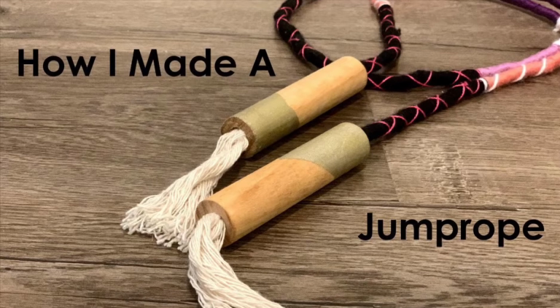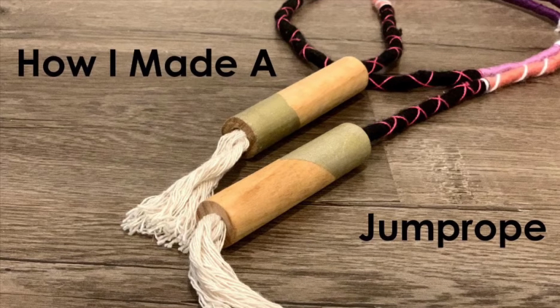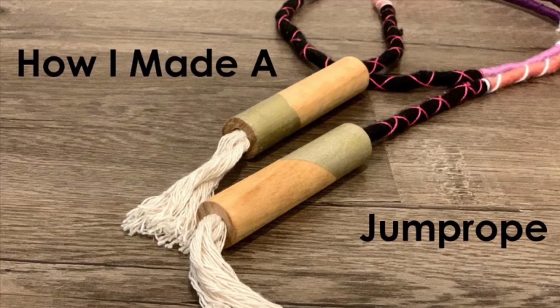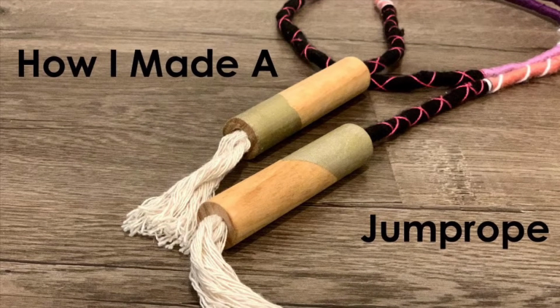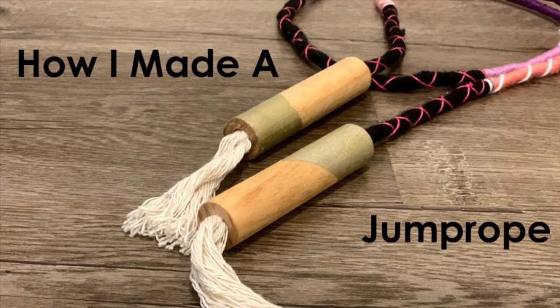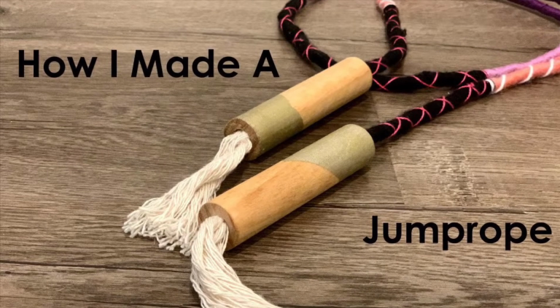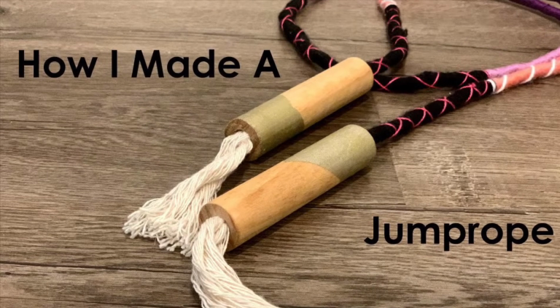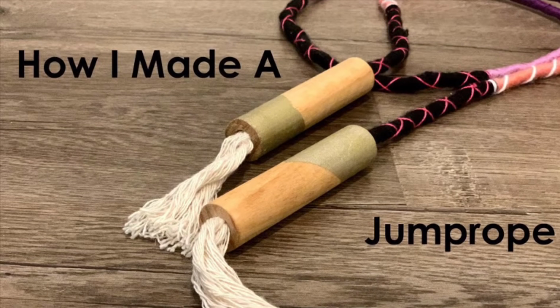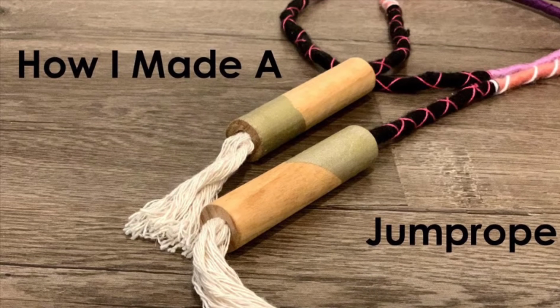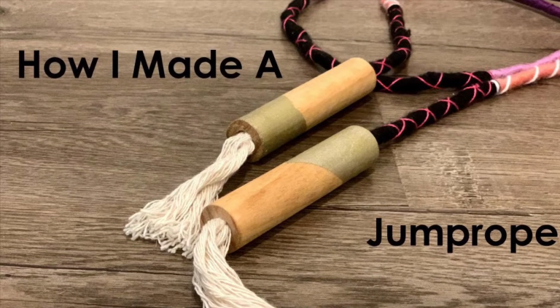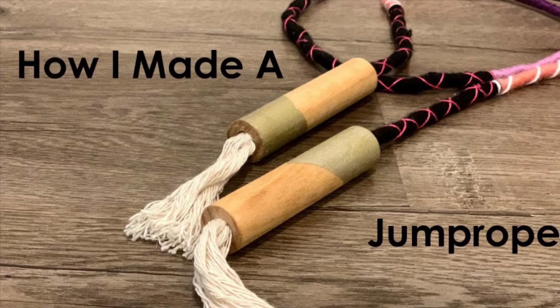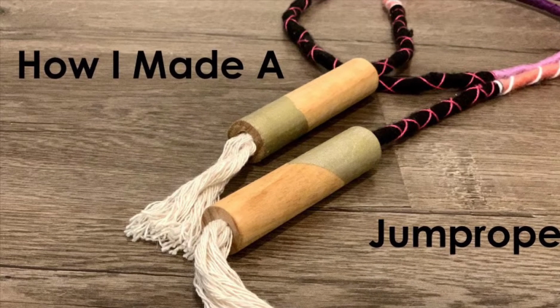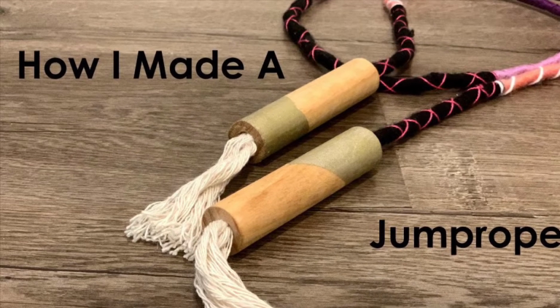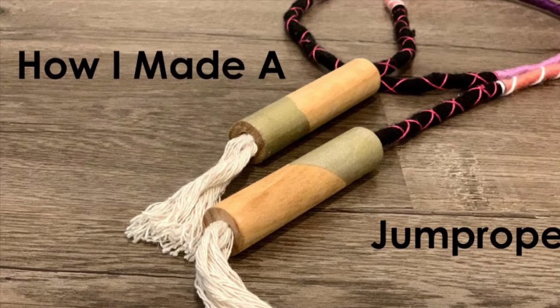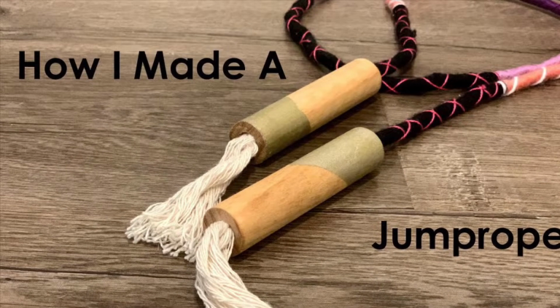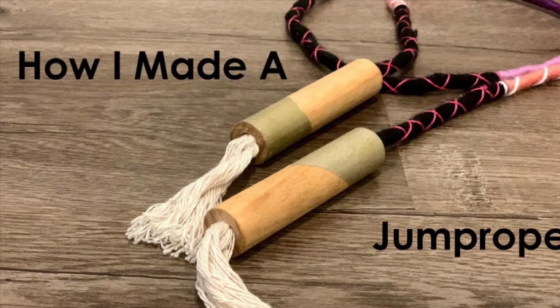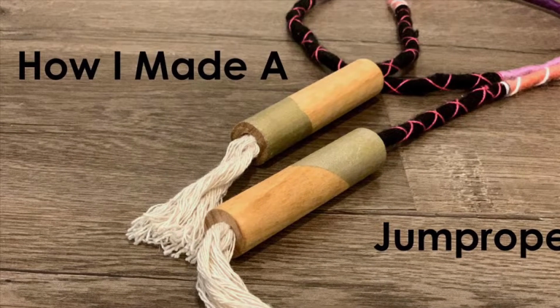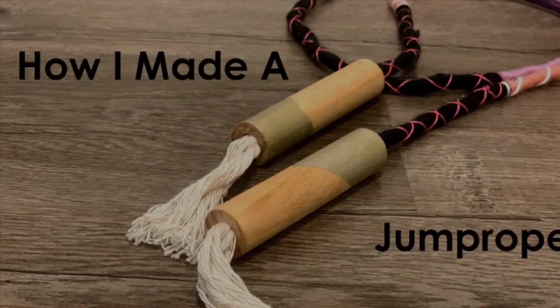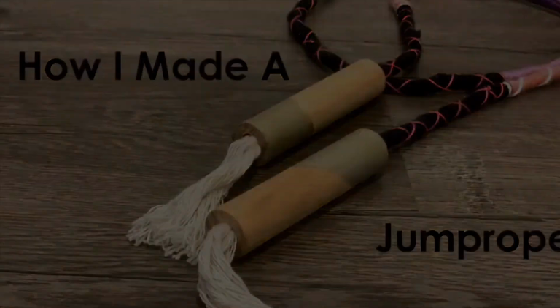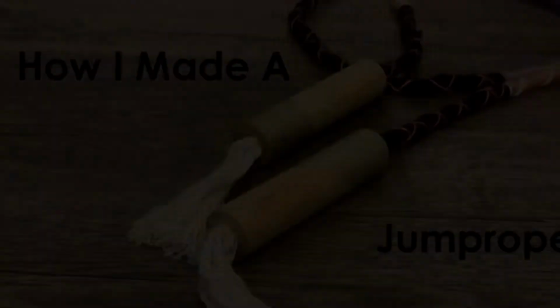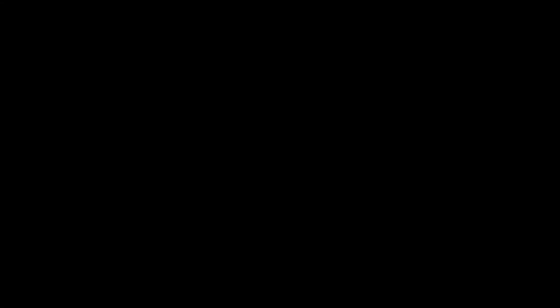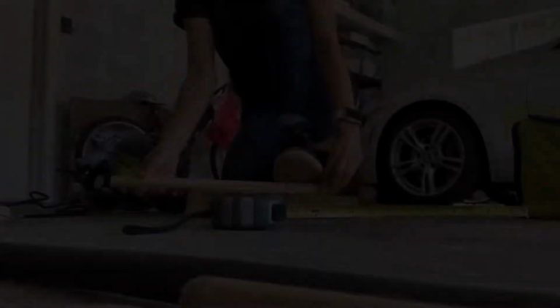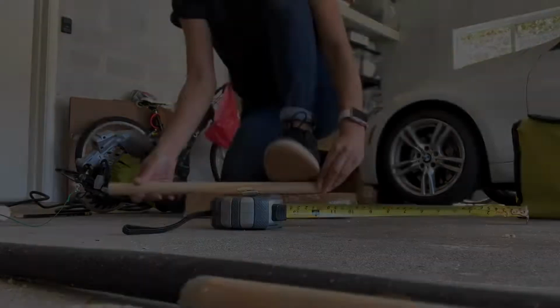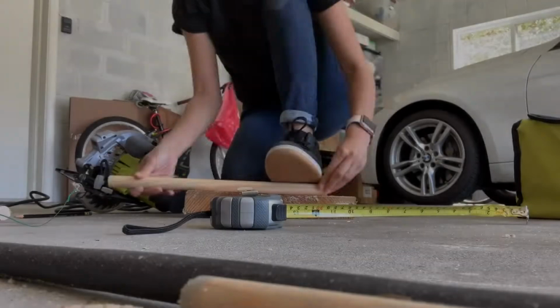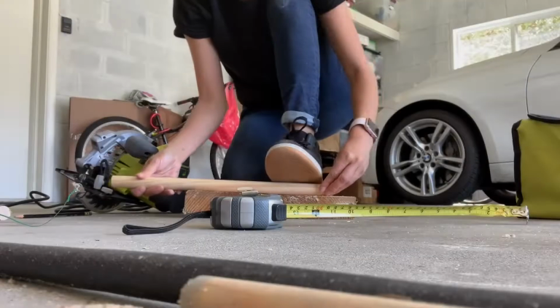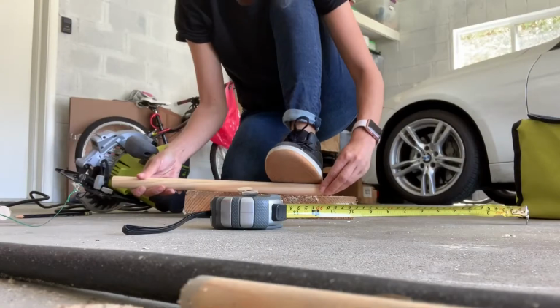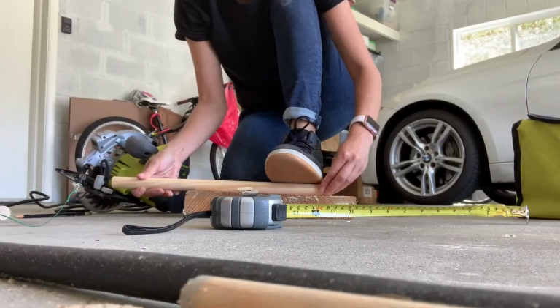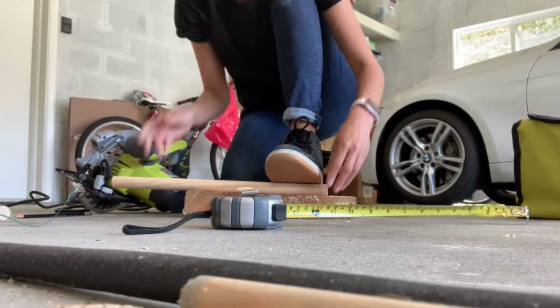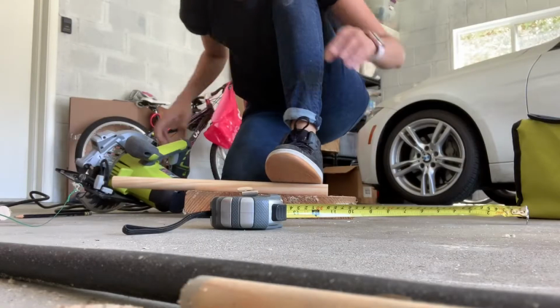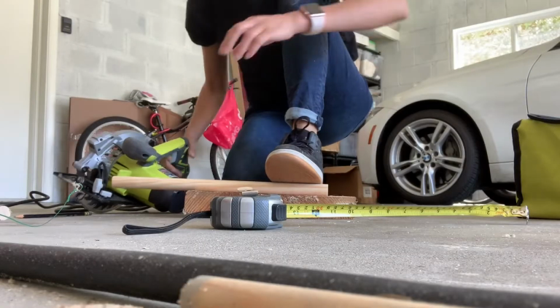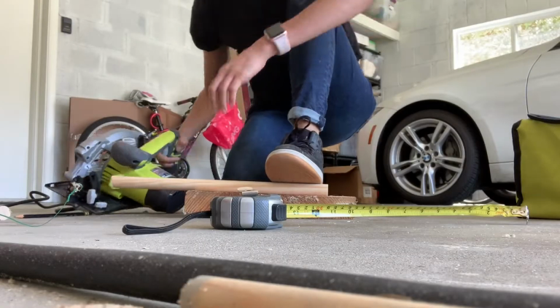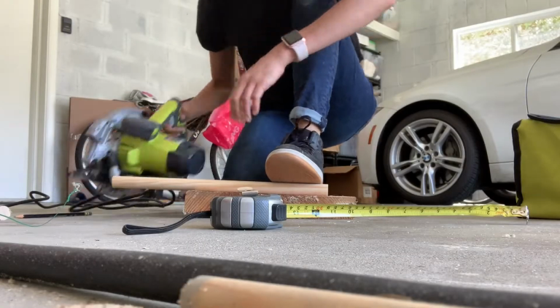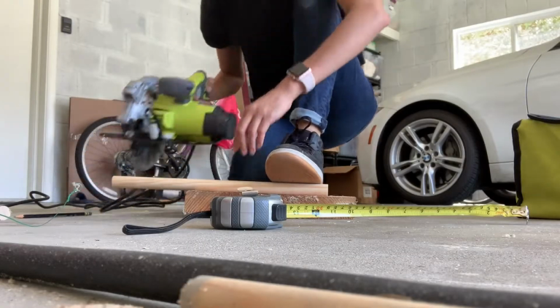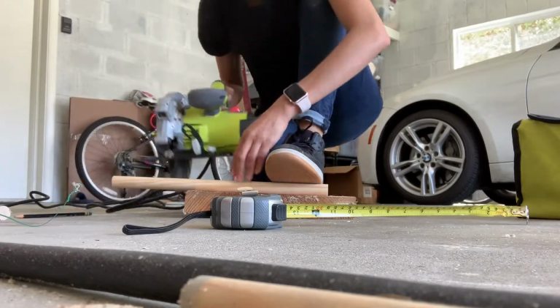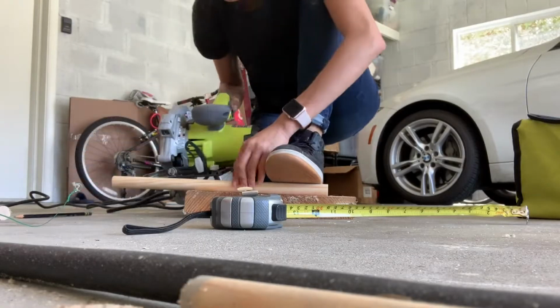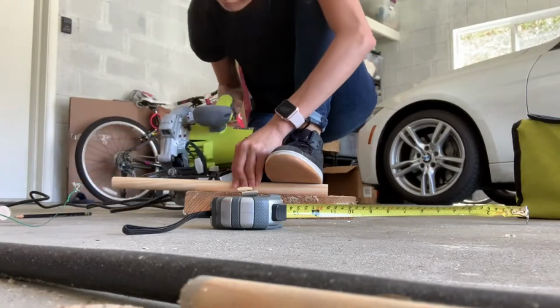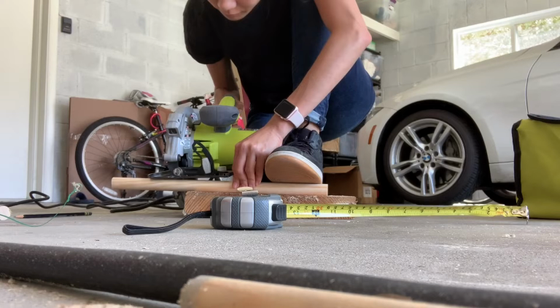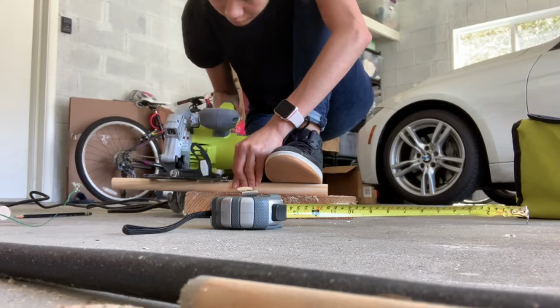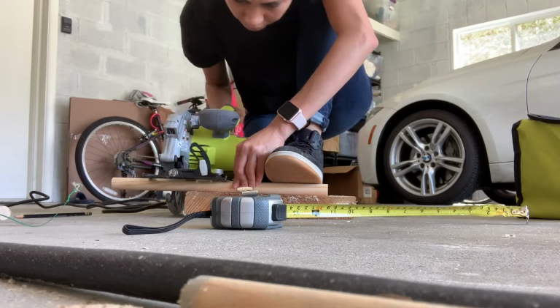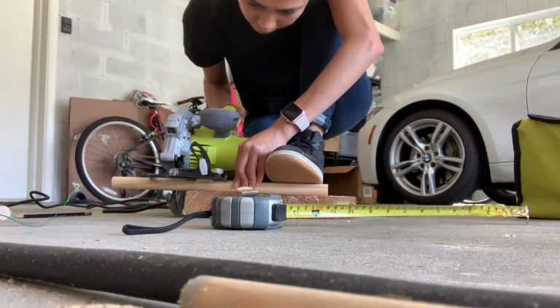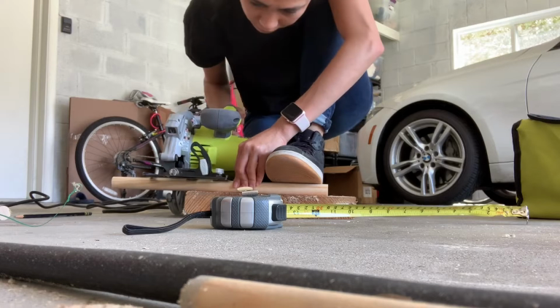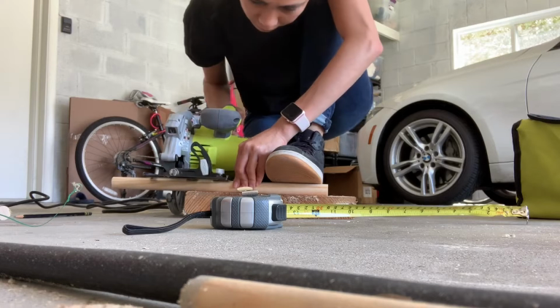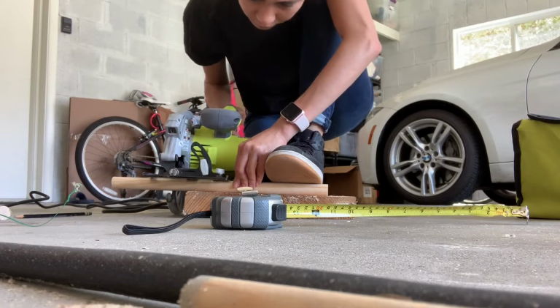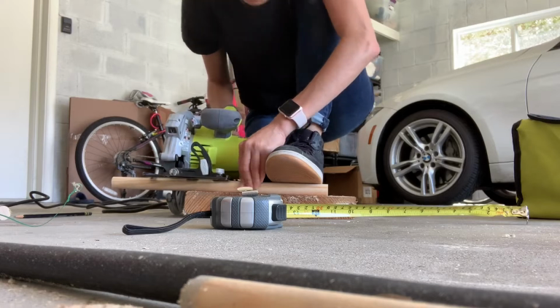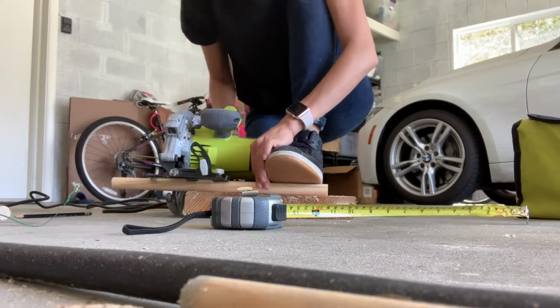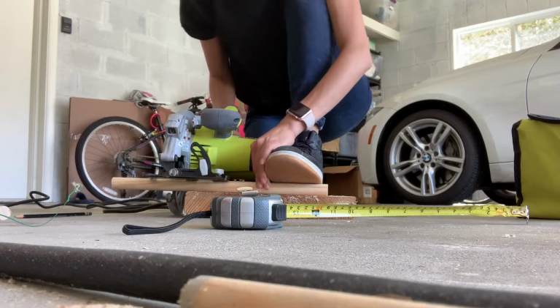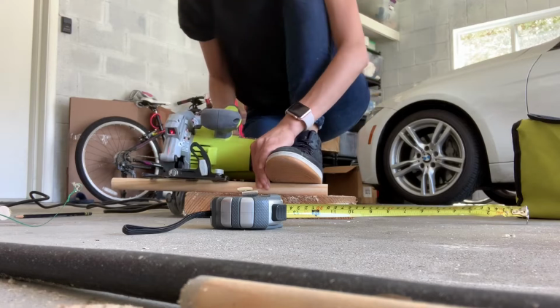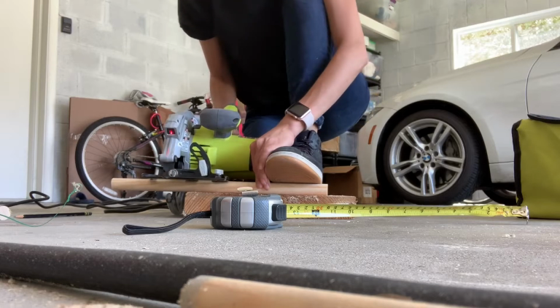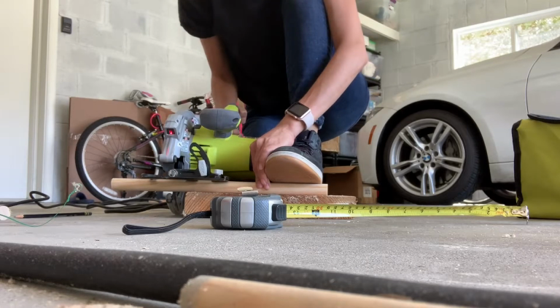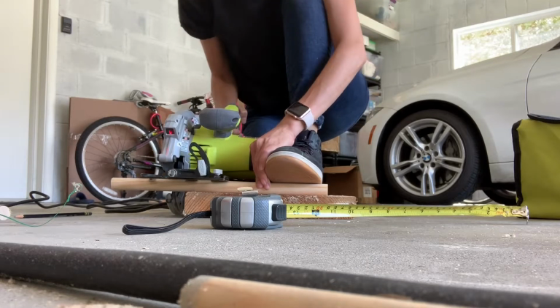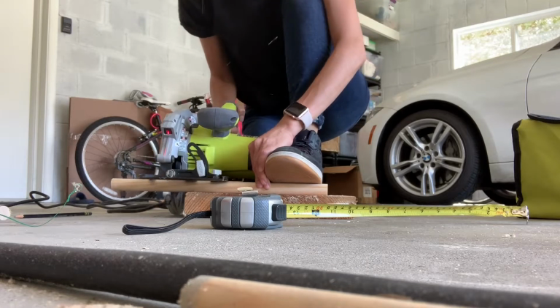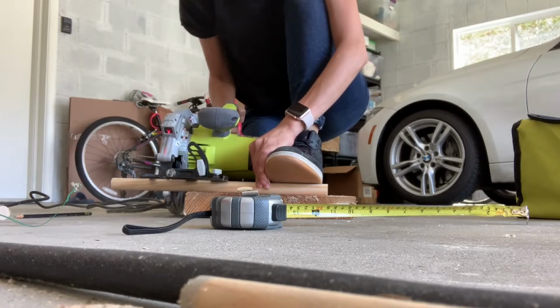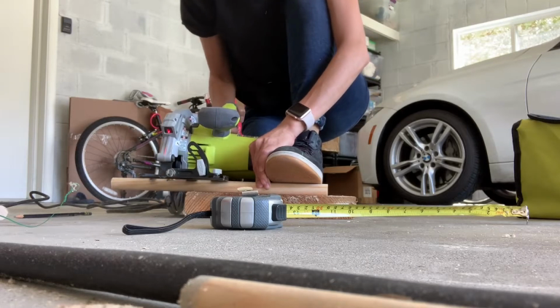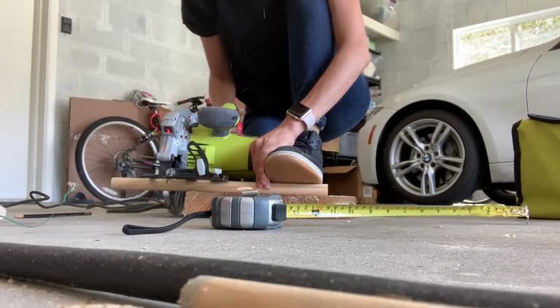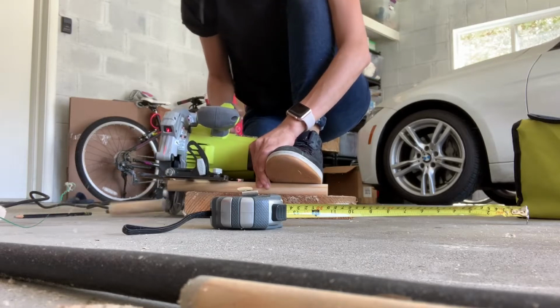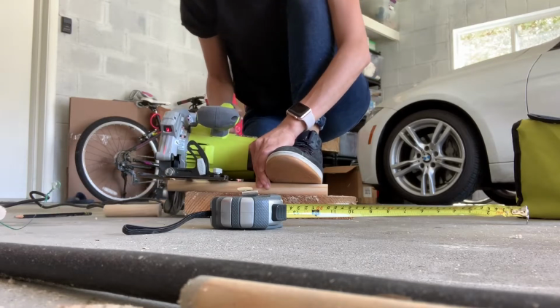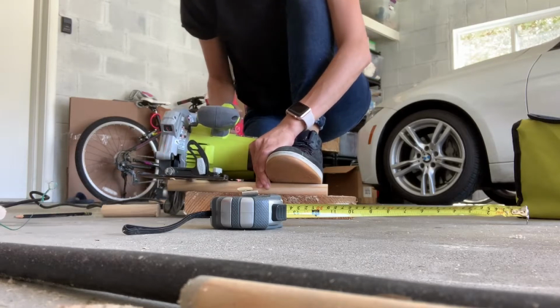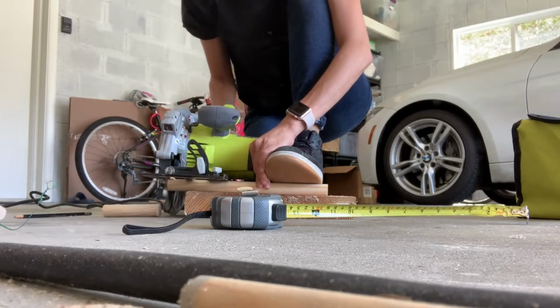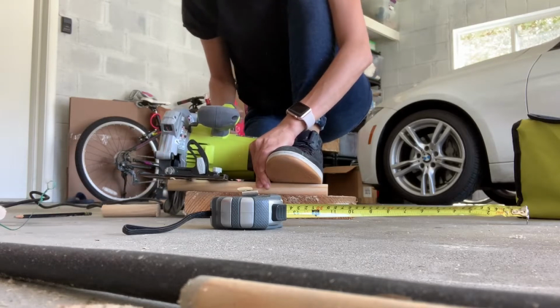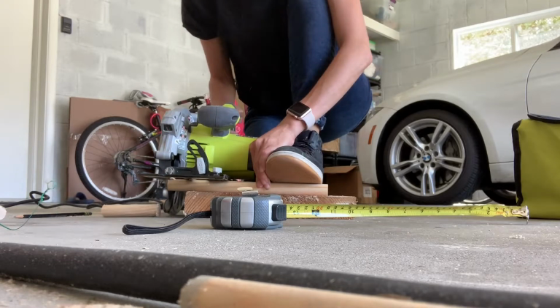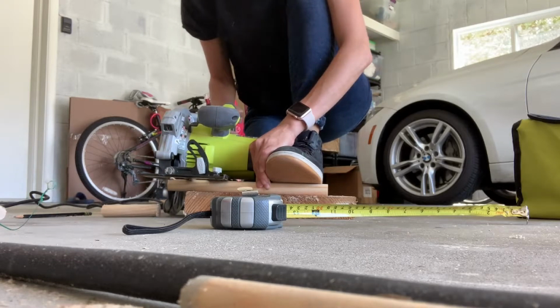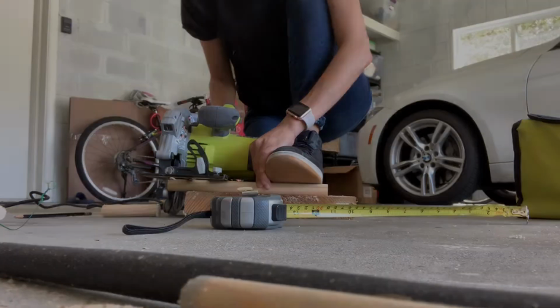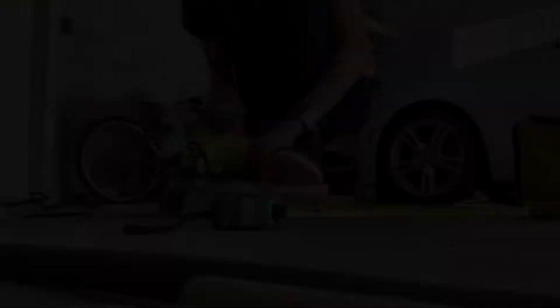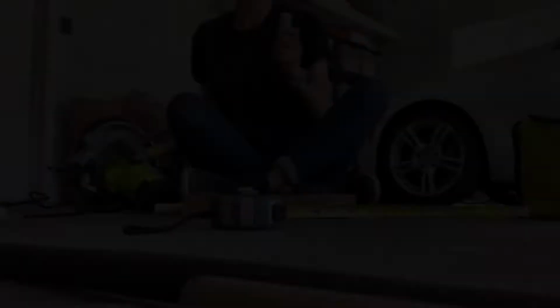Today I'm going to show you how I made a jump rope. First, take your dowel and cut it to size. I used my circular saw because it was way faster.